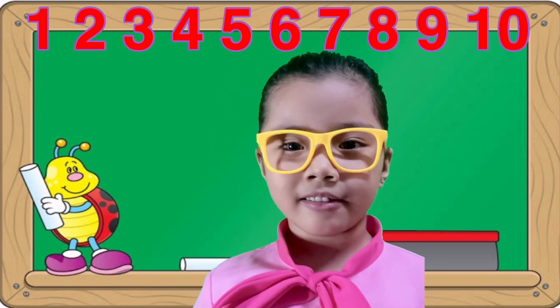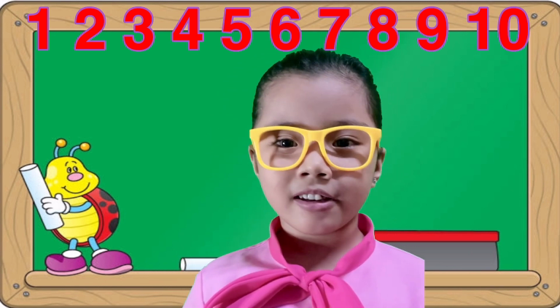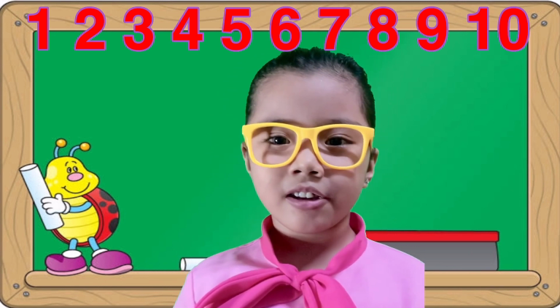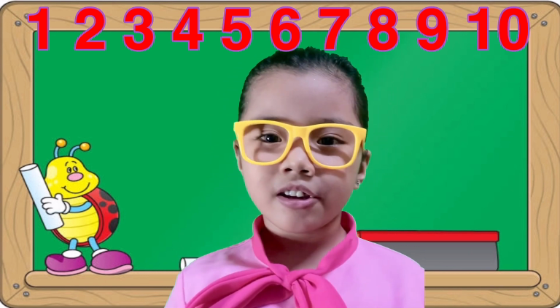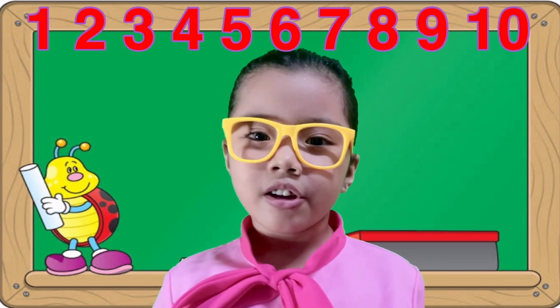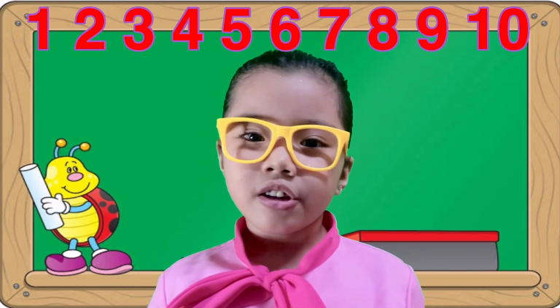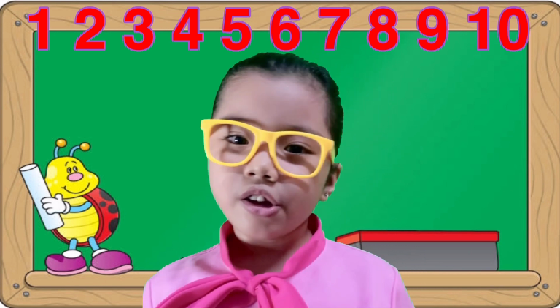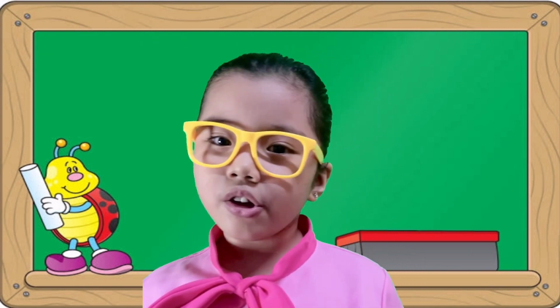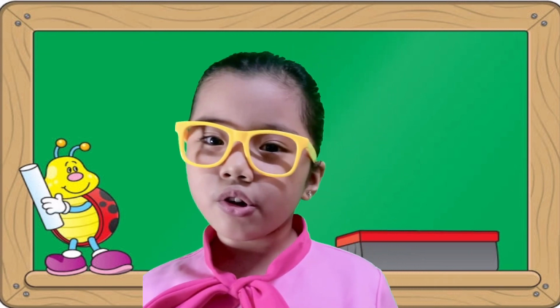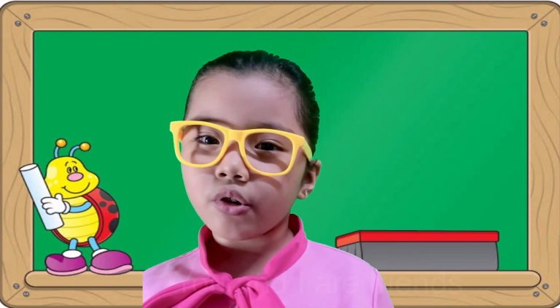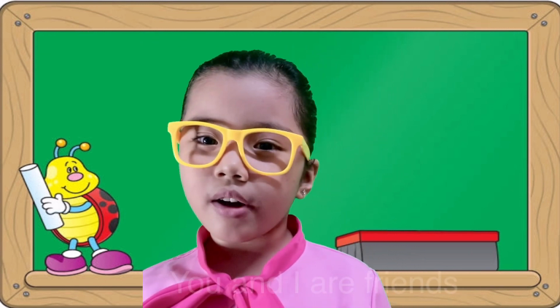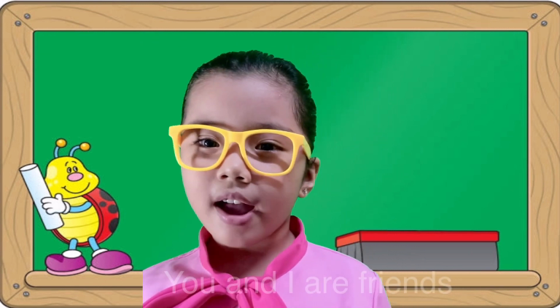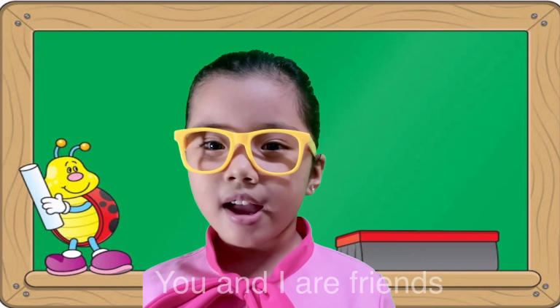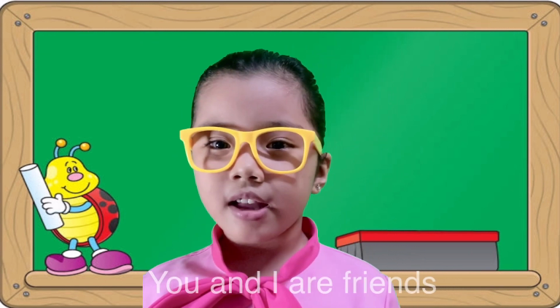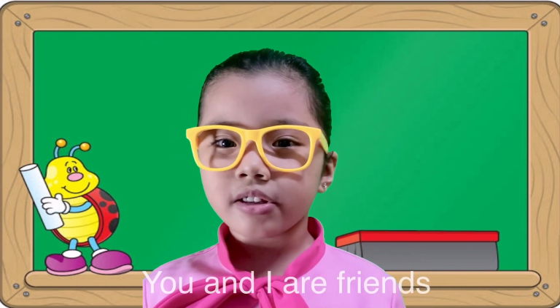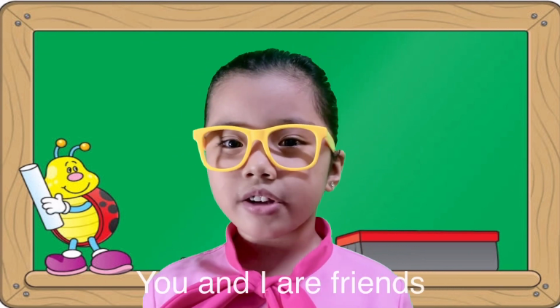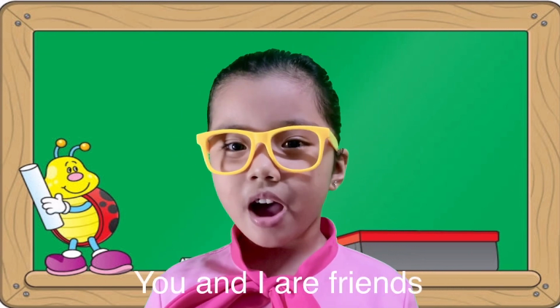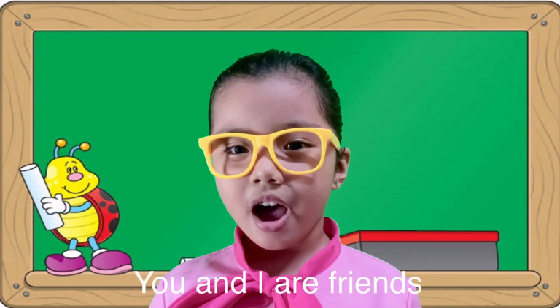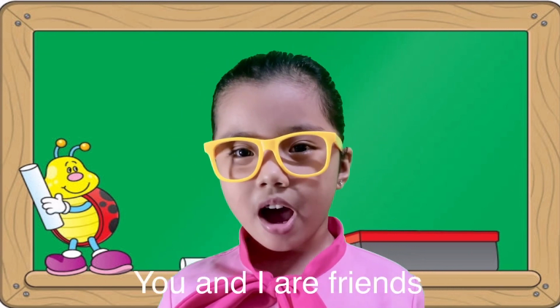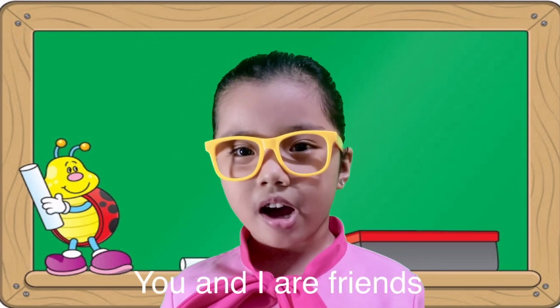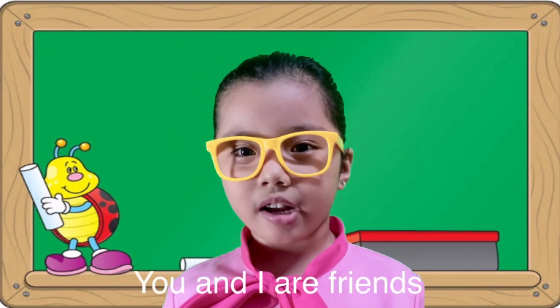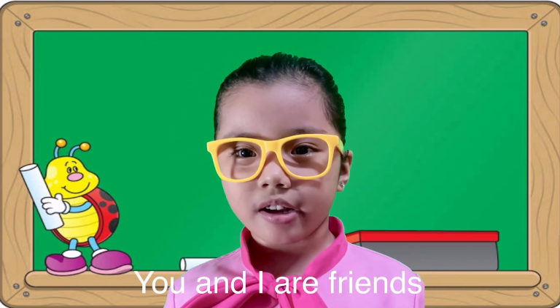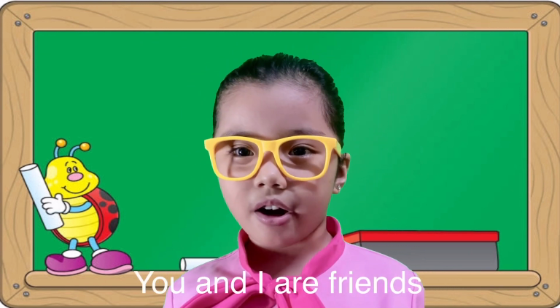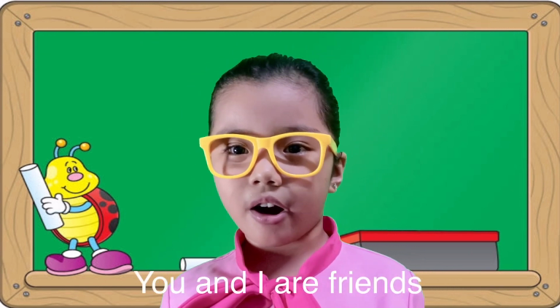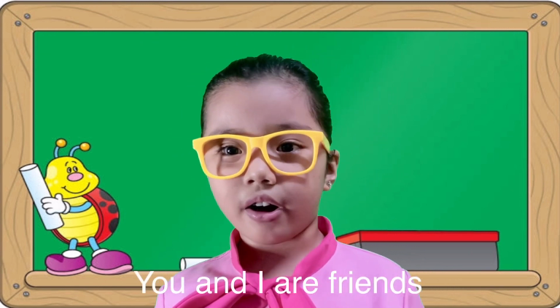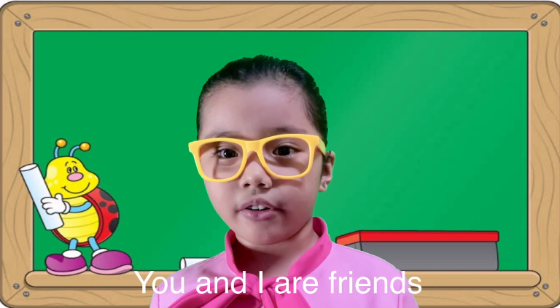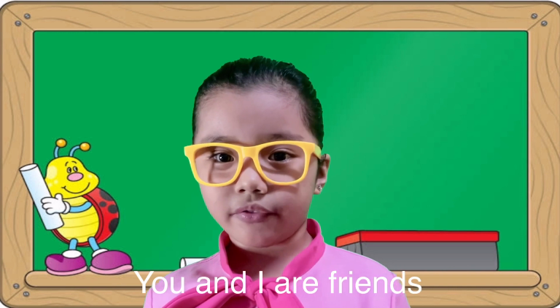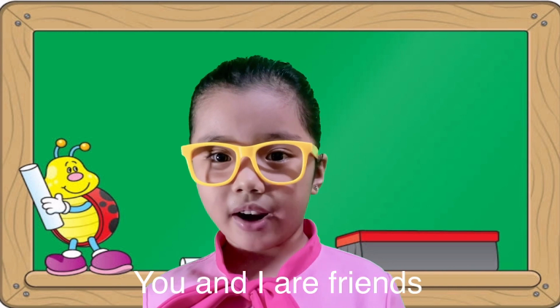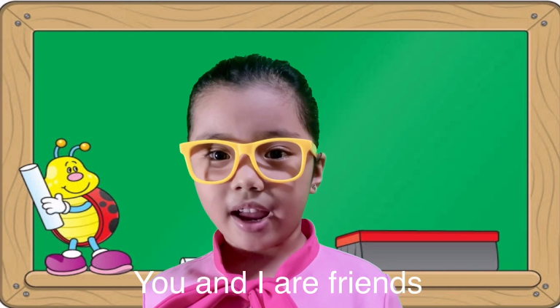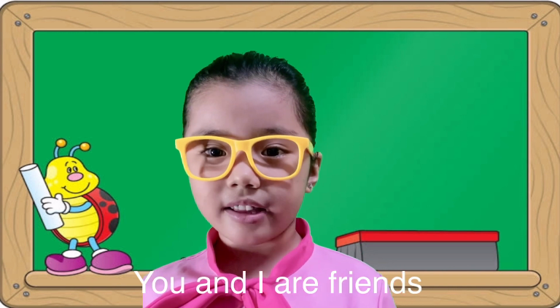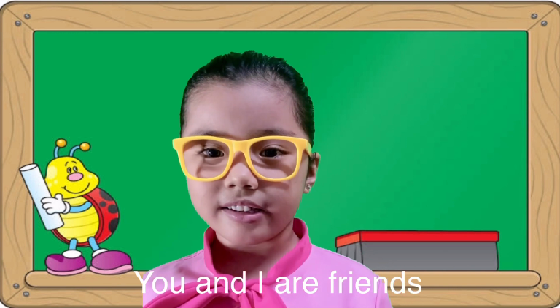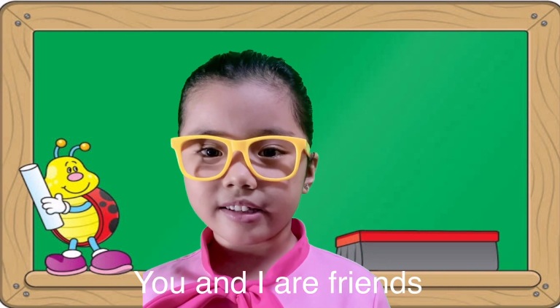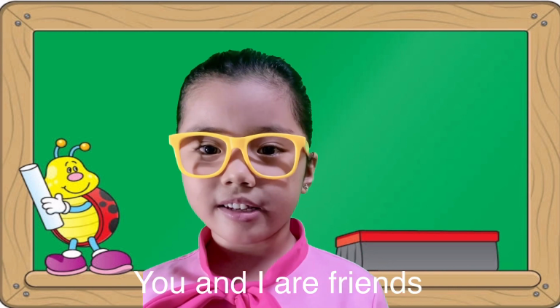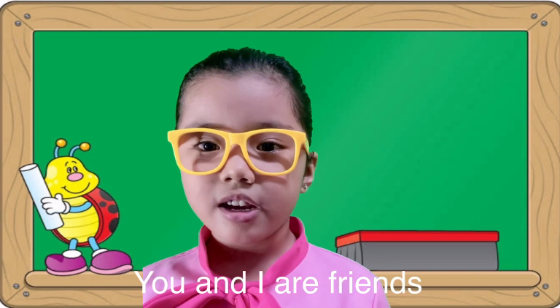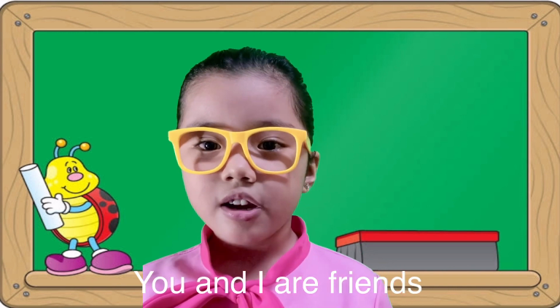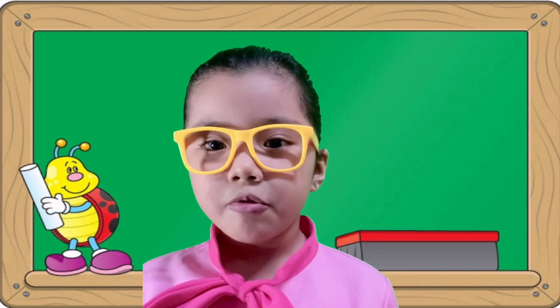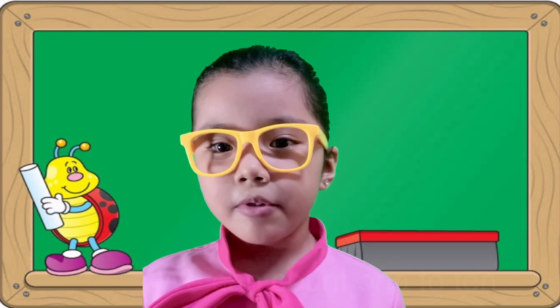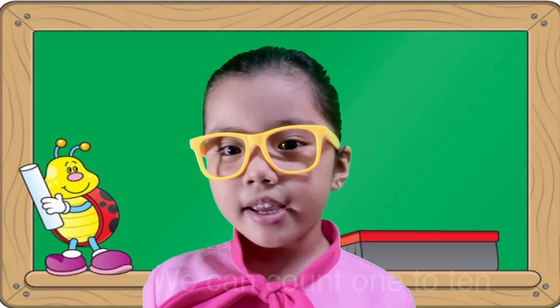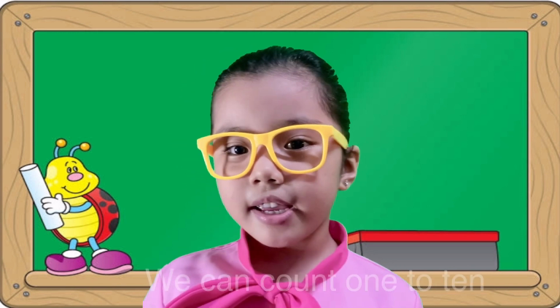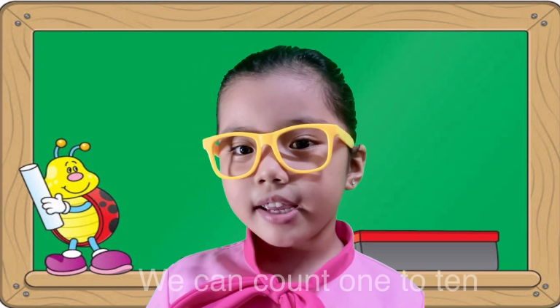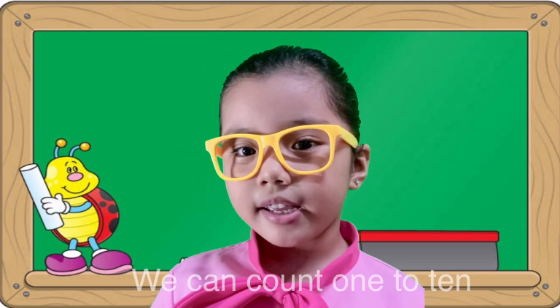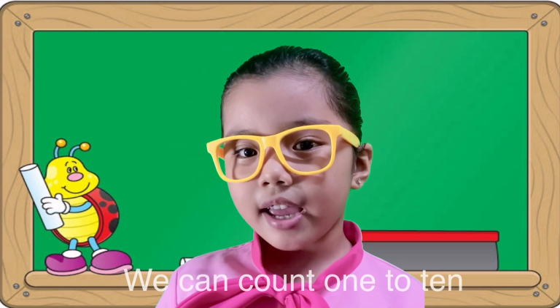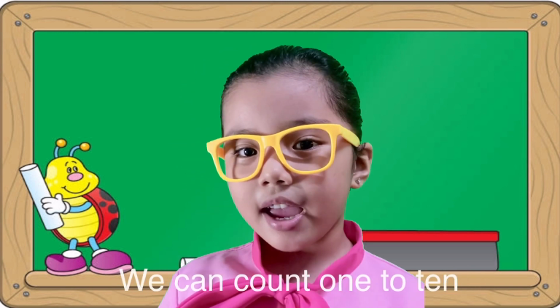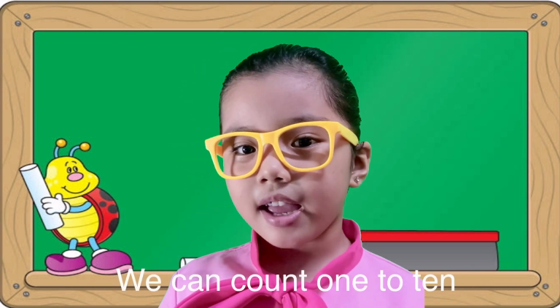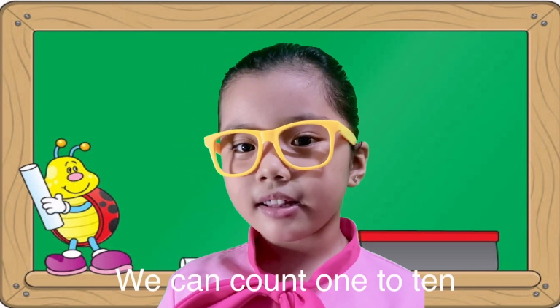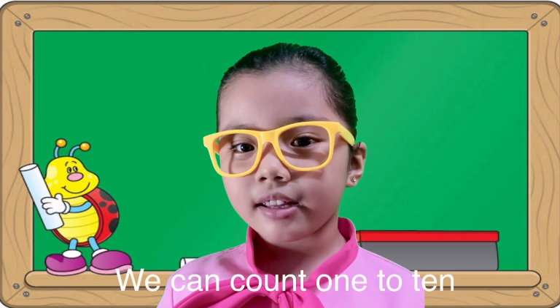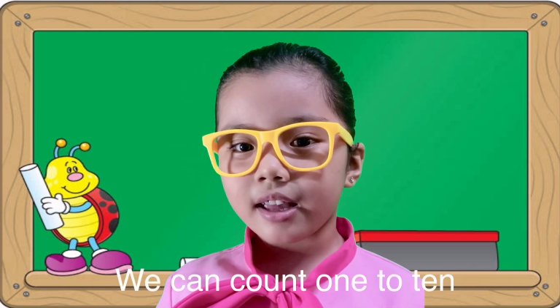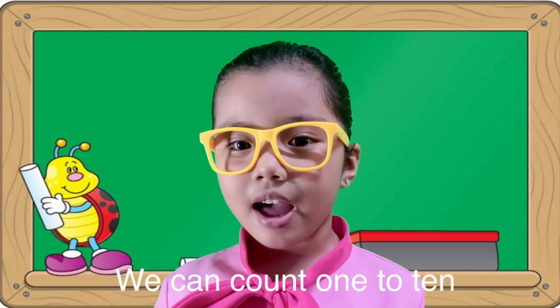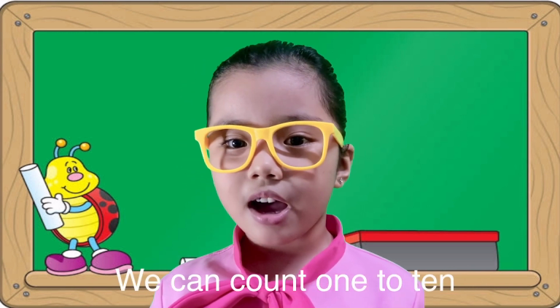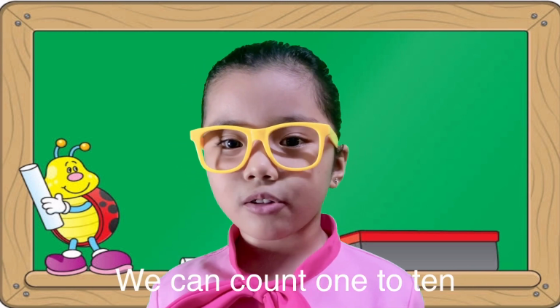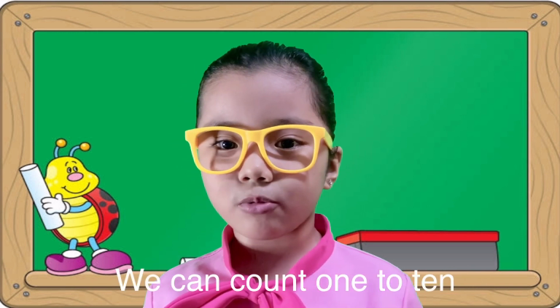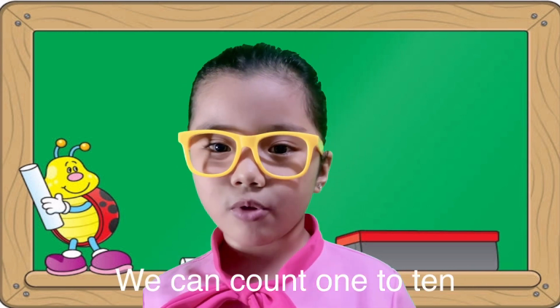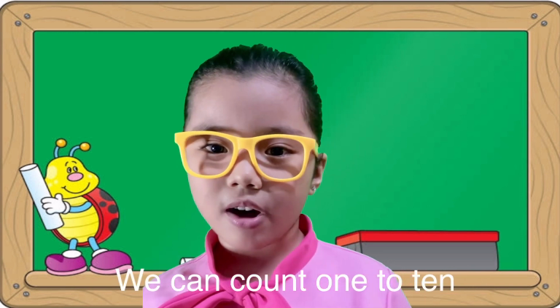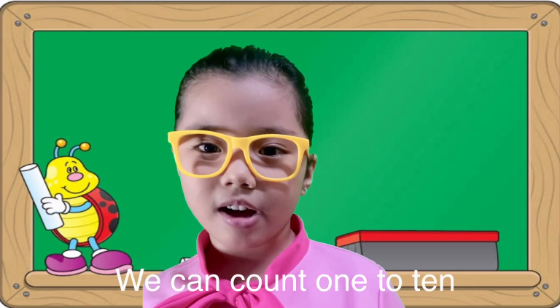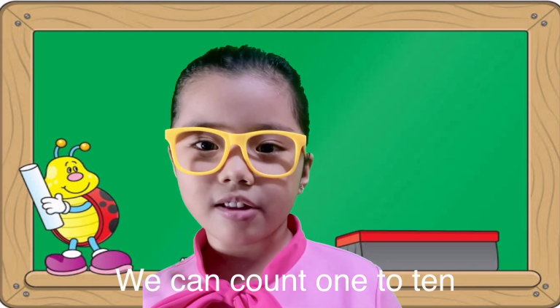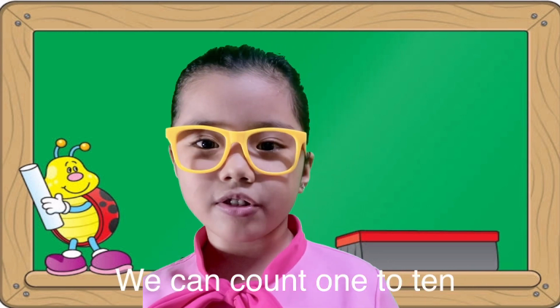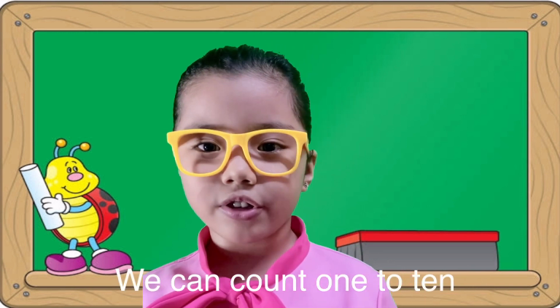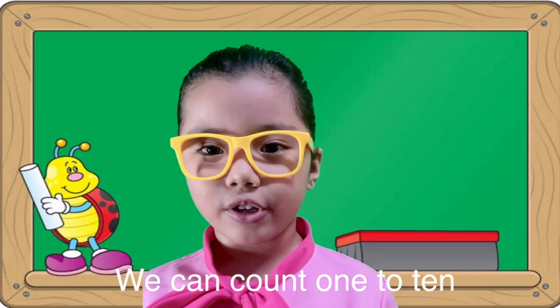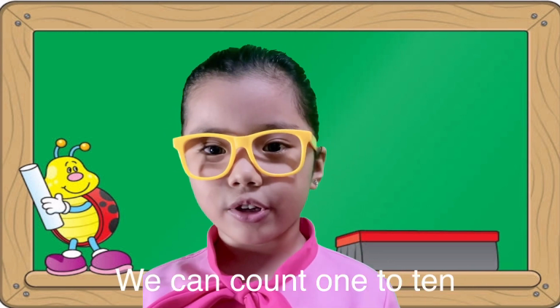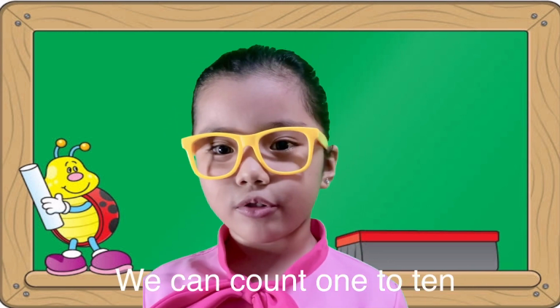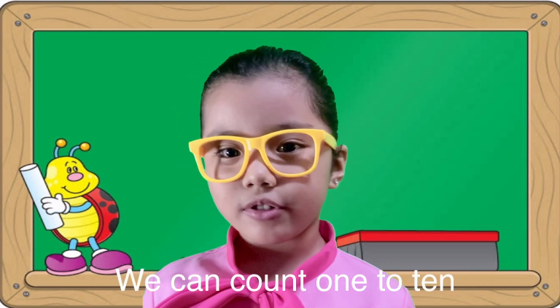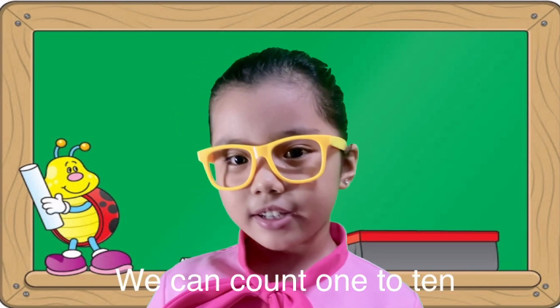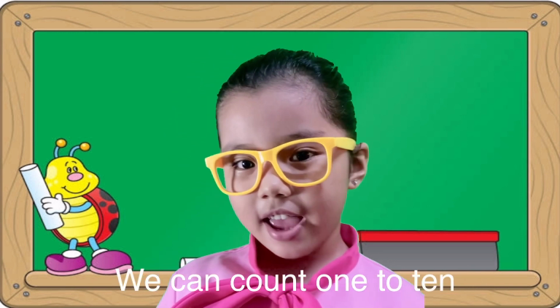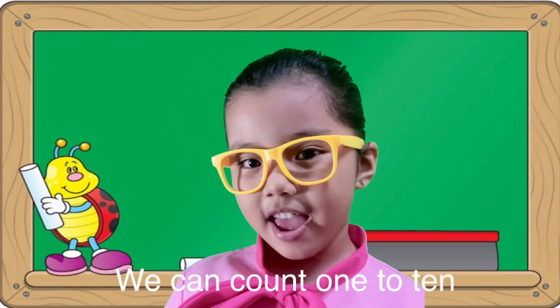You and I are friends. We can count one to ten.